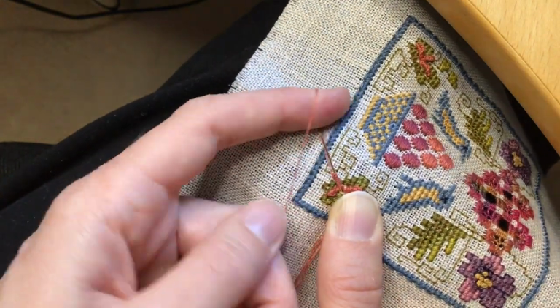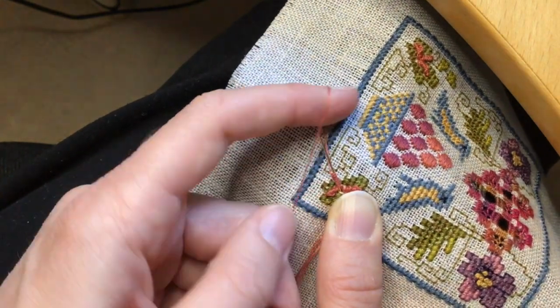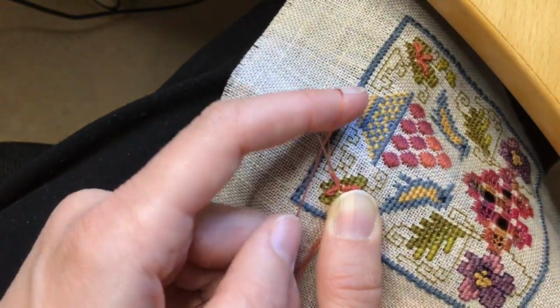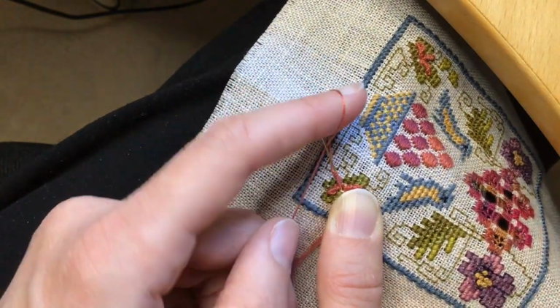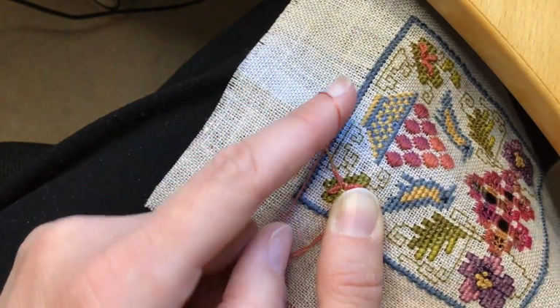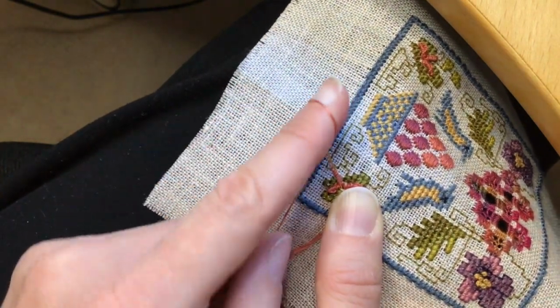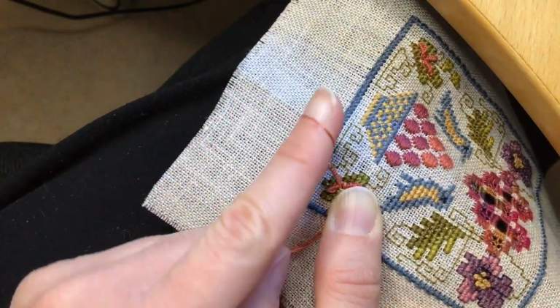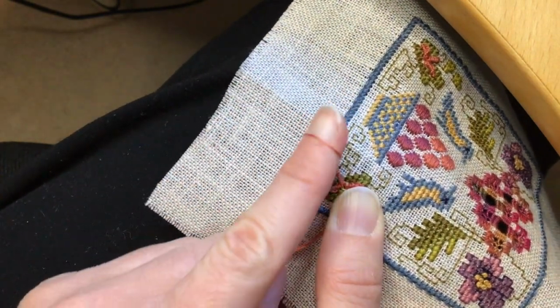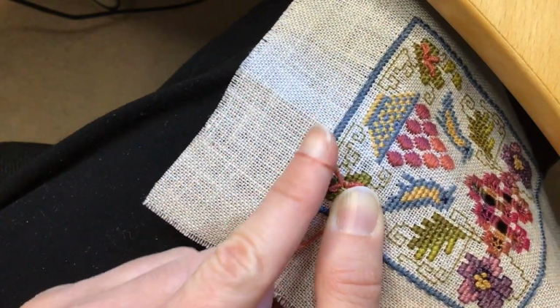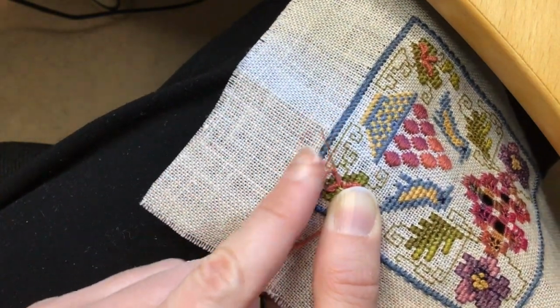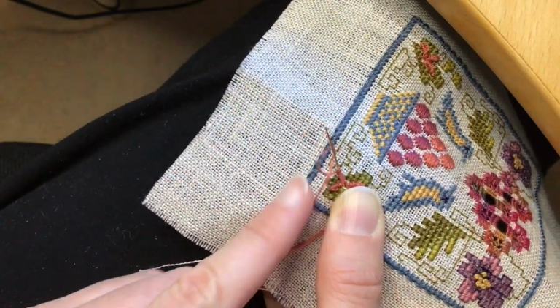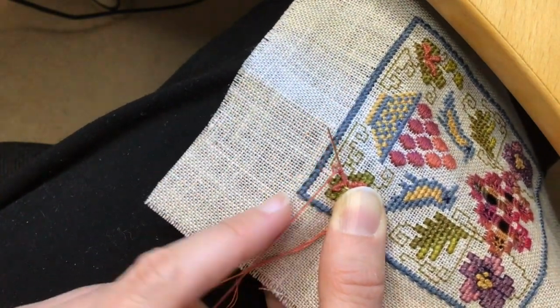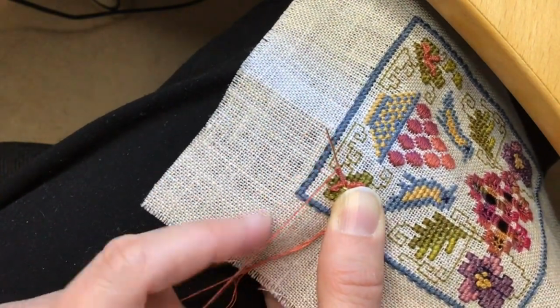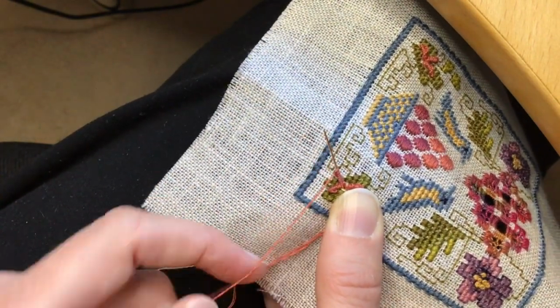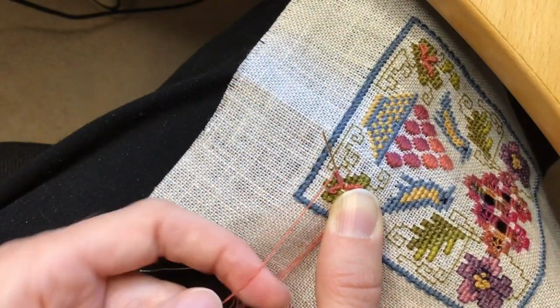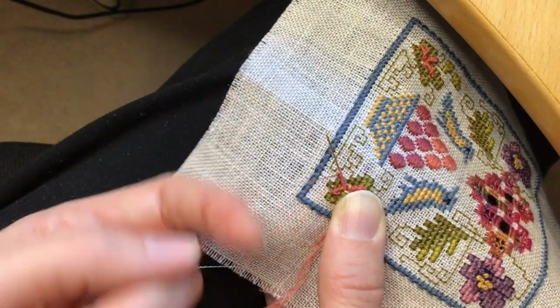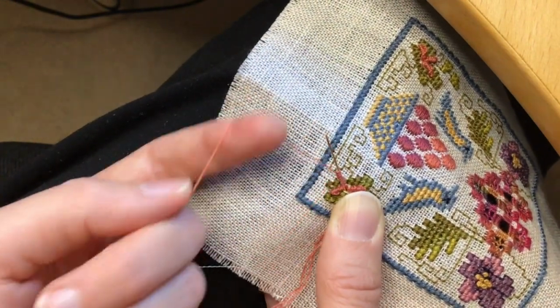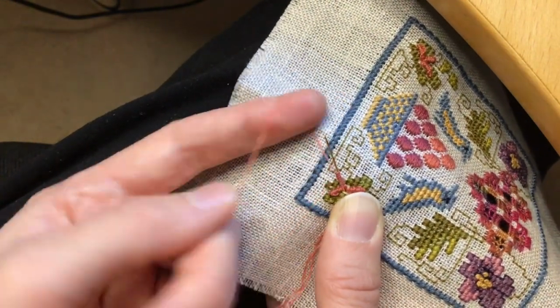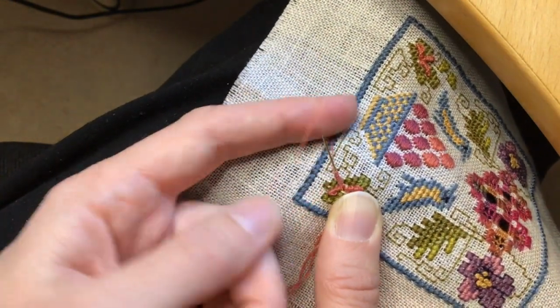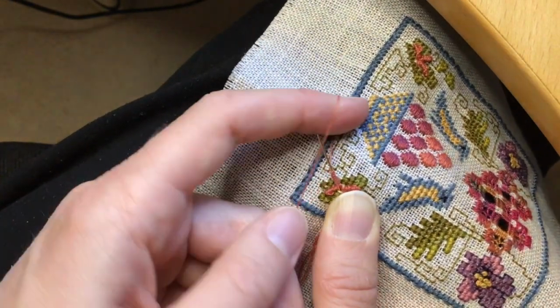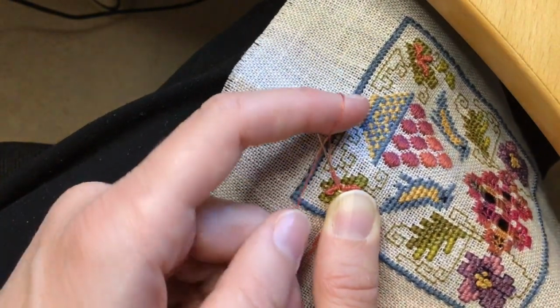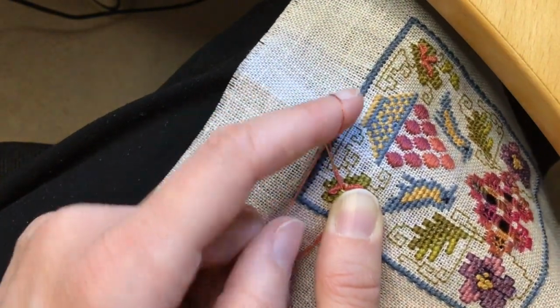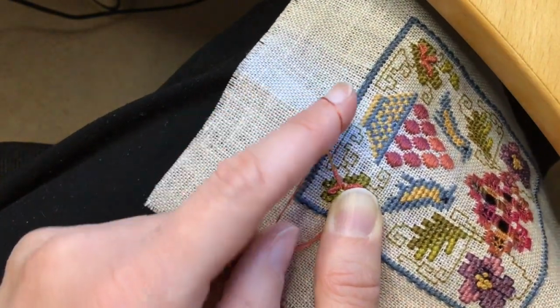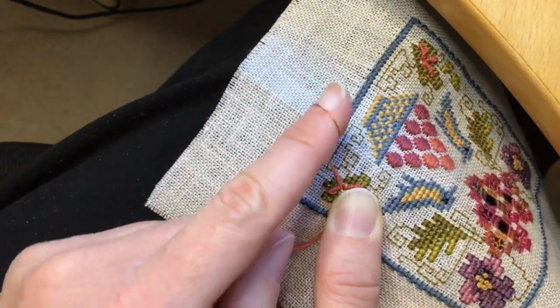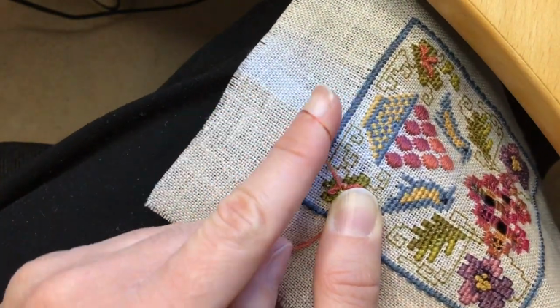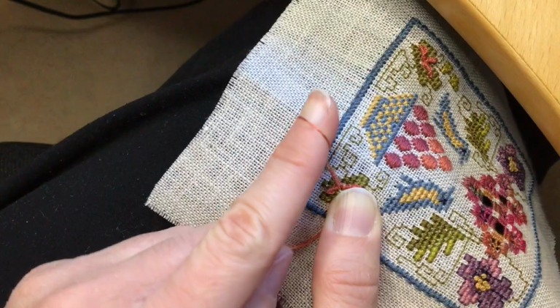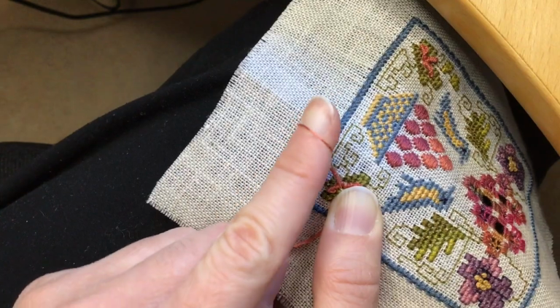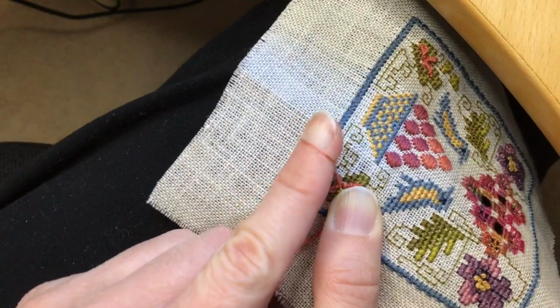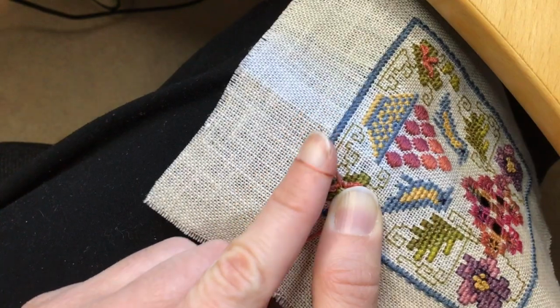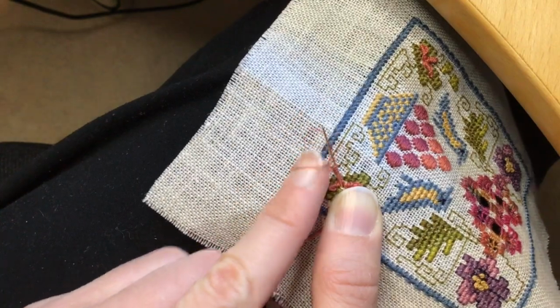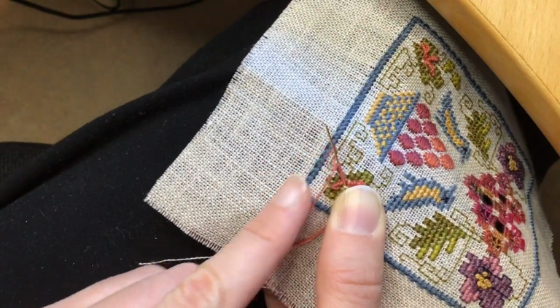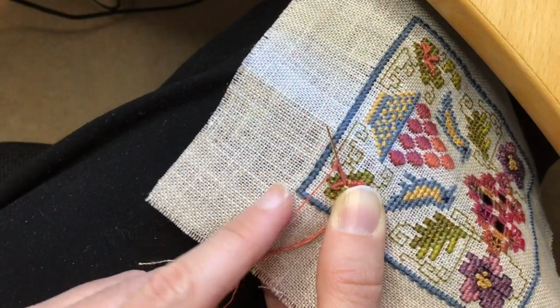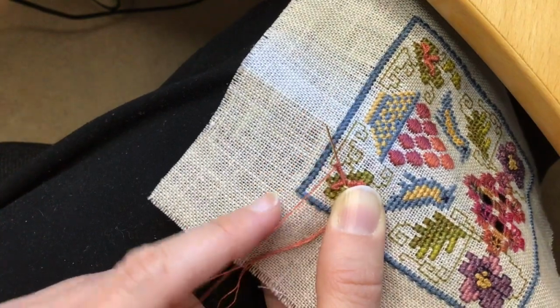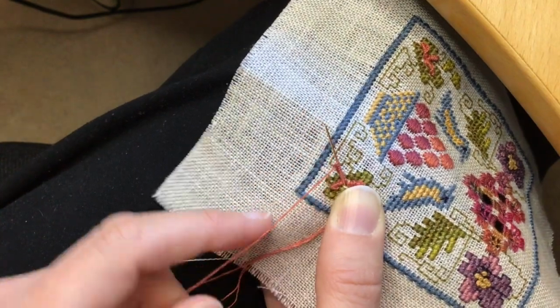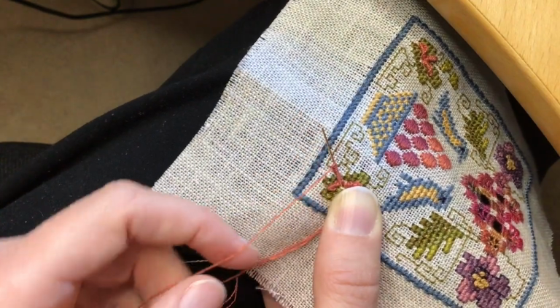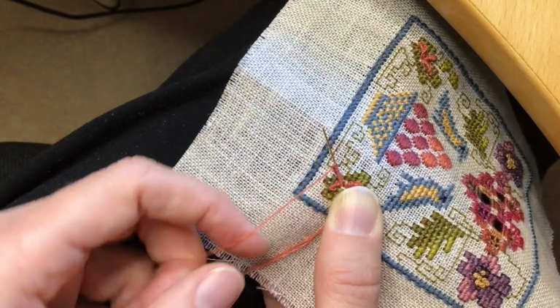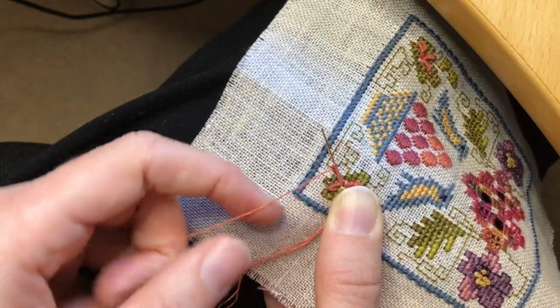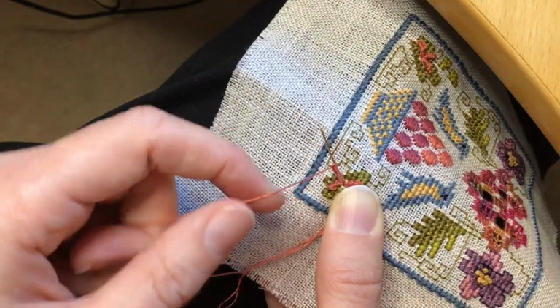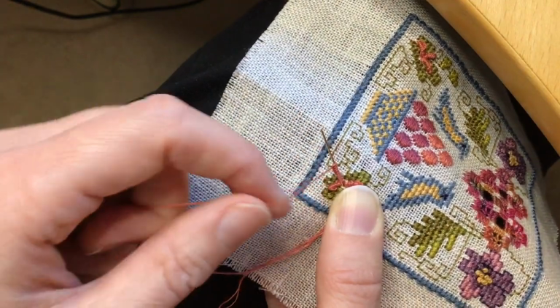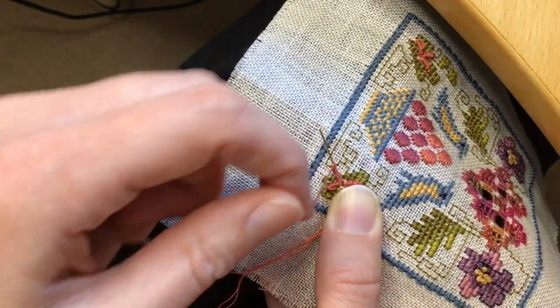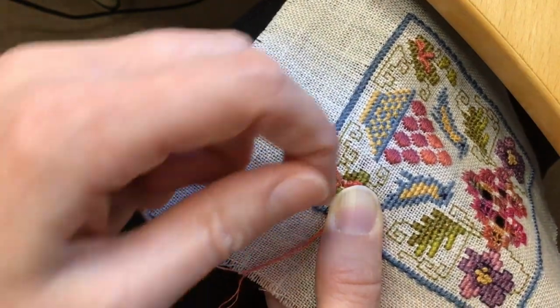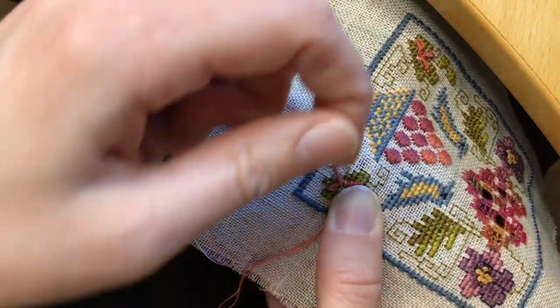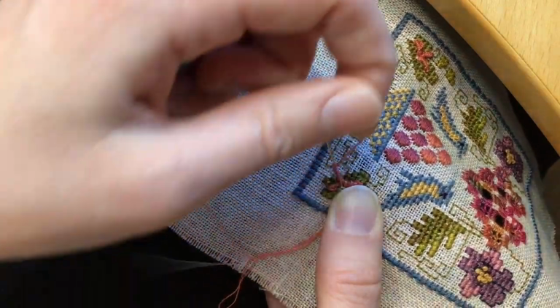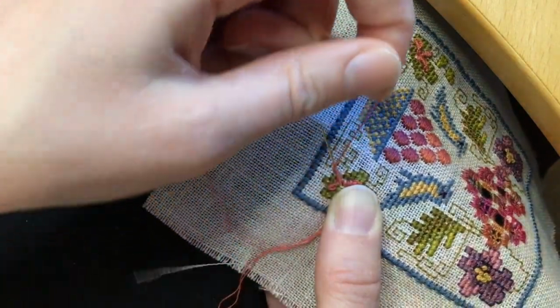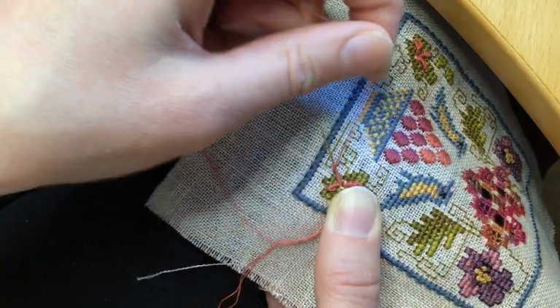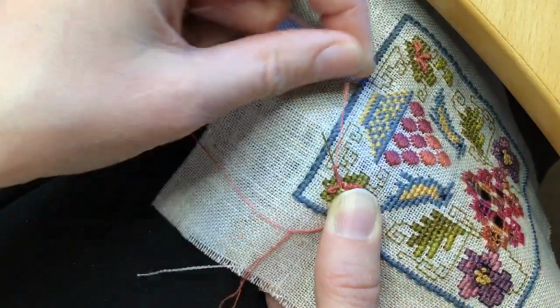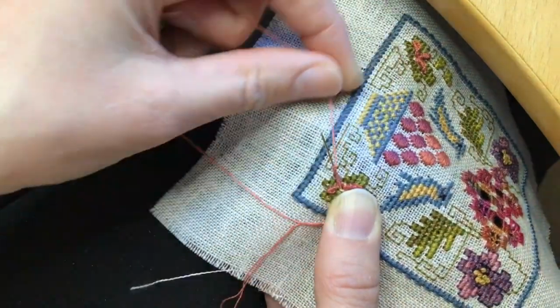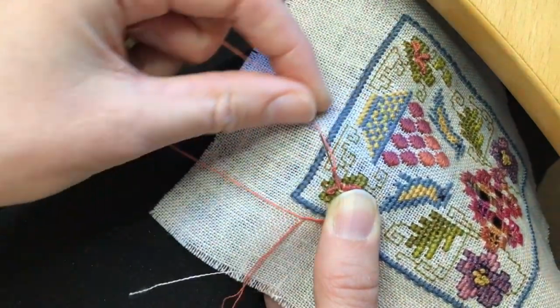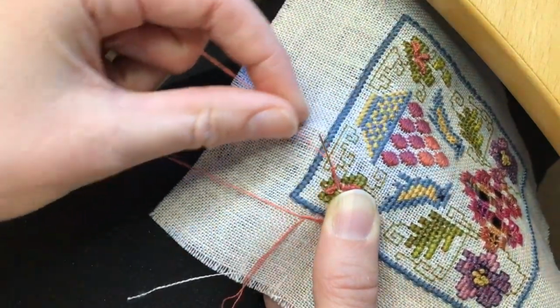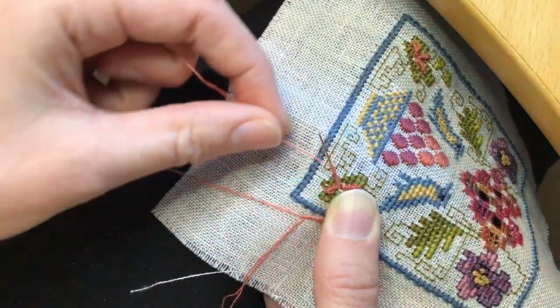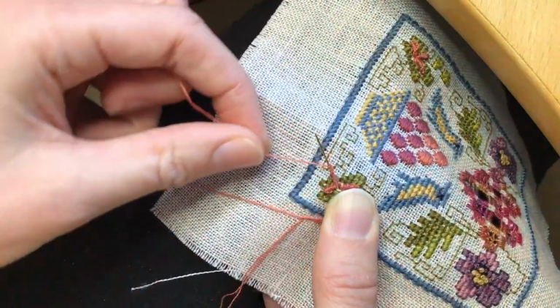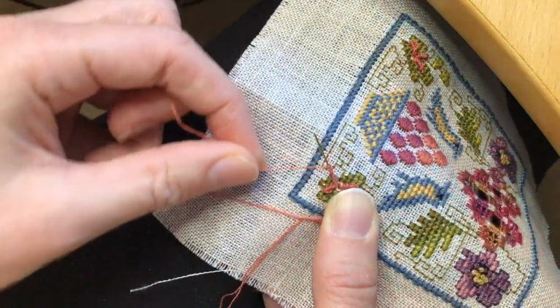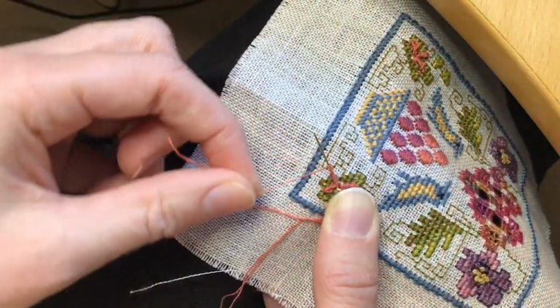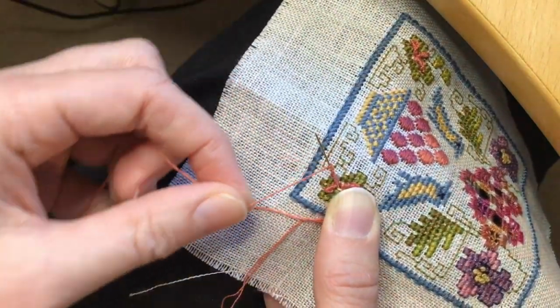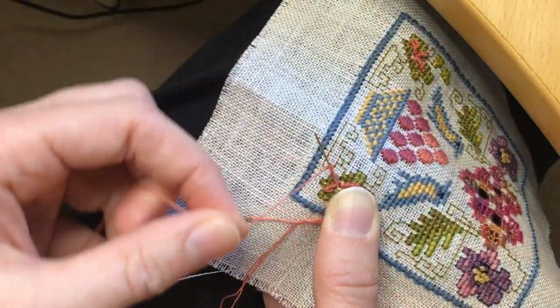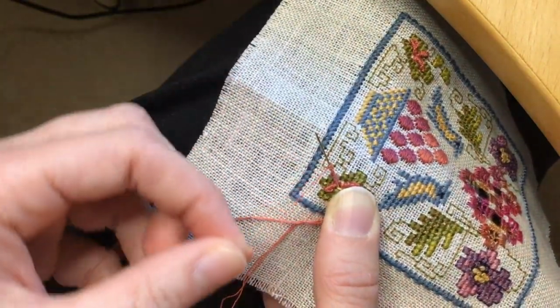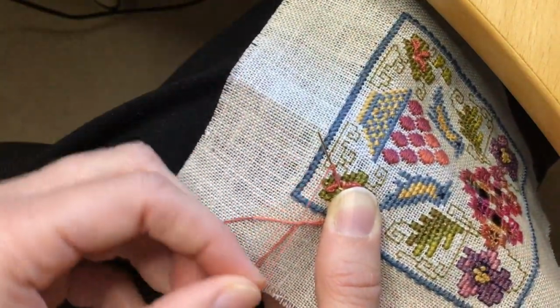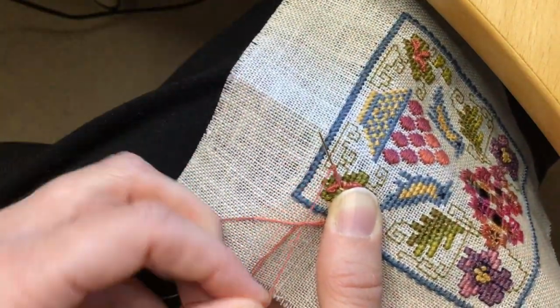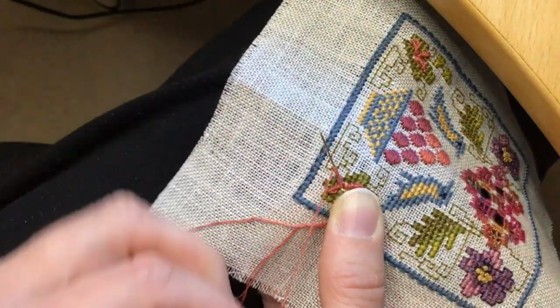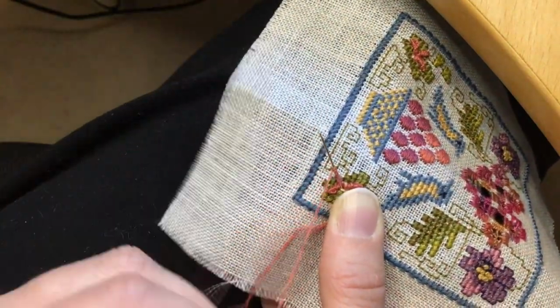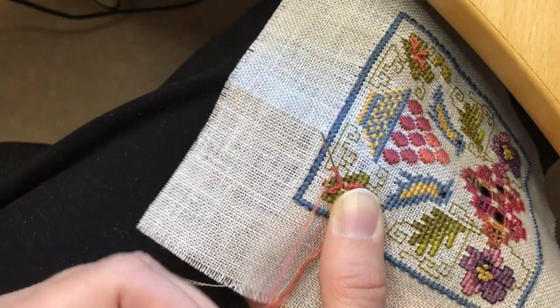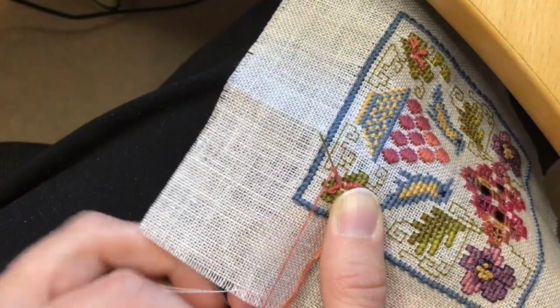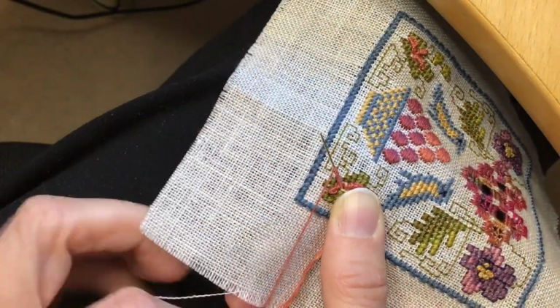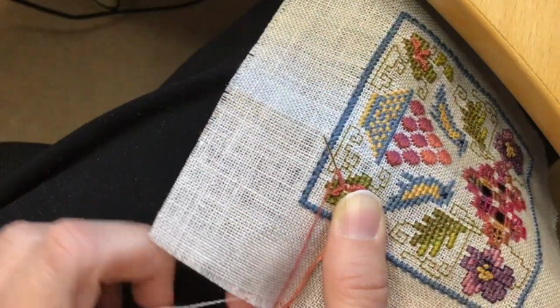What you need to do at the end is just wrap the thread around the needle once or twice if it's really long, and then you can see that the ridge is starting to twist around the stitch.